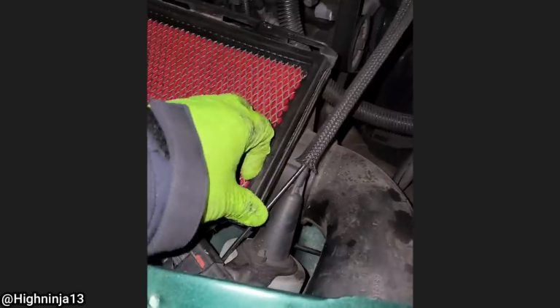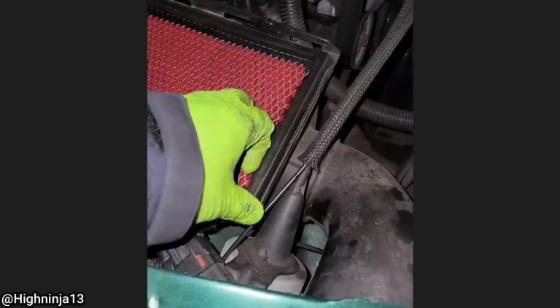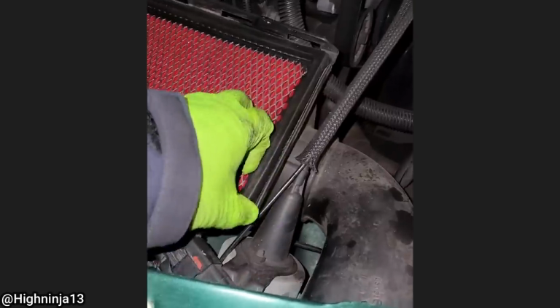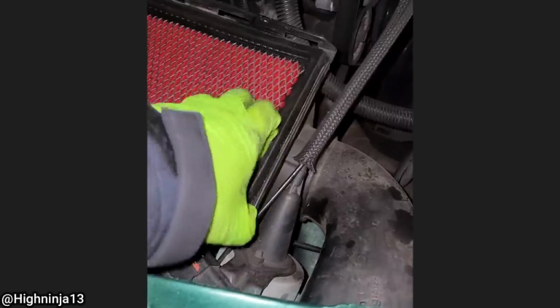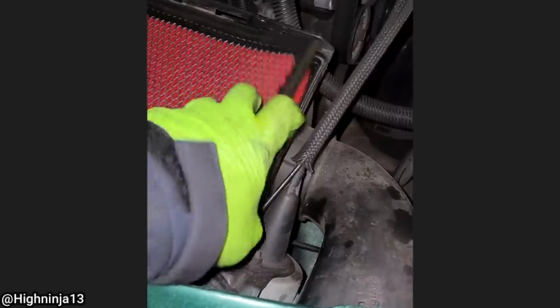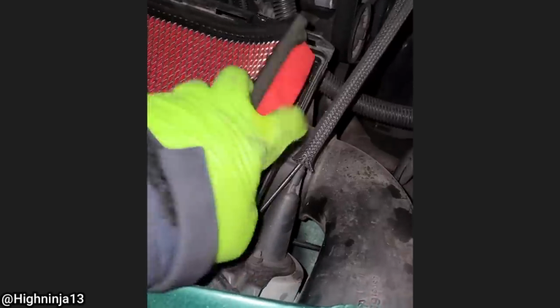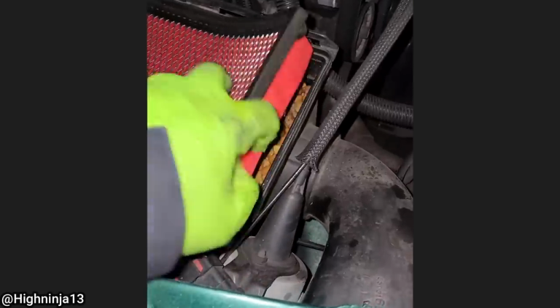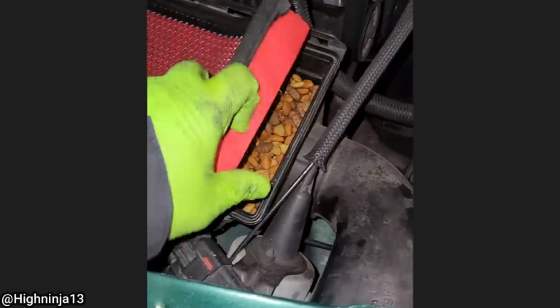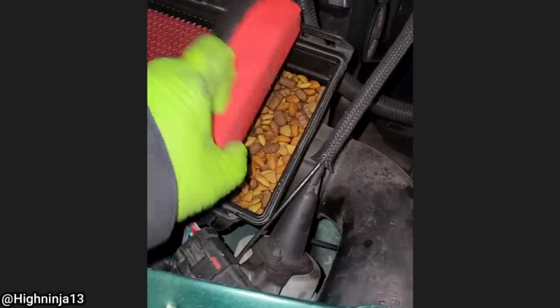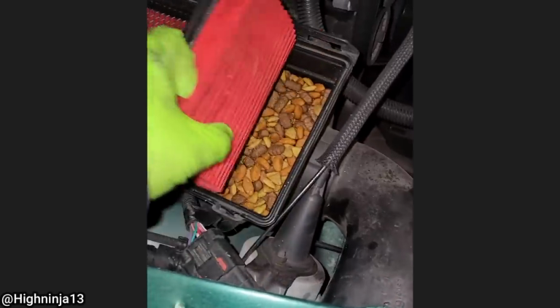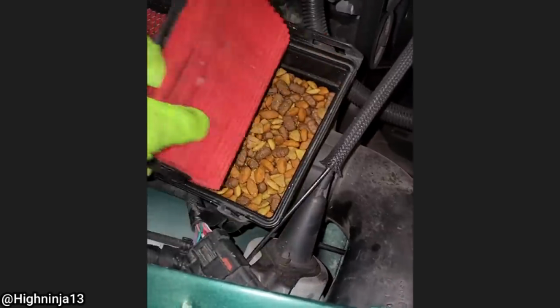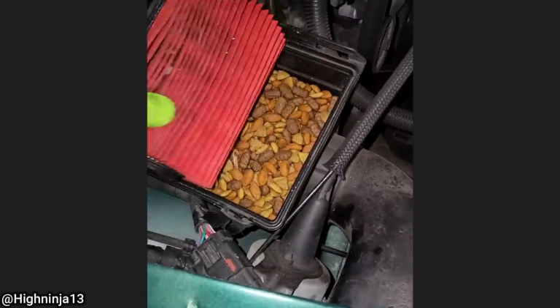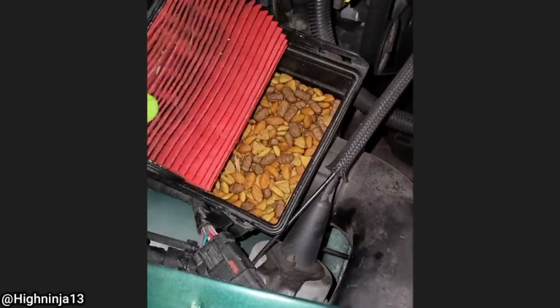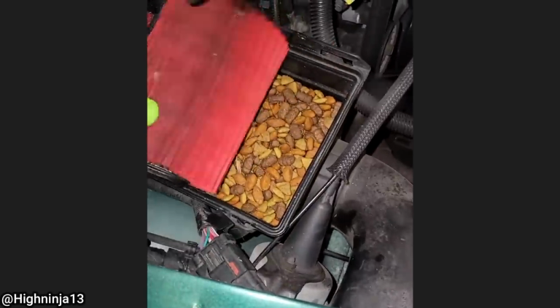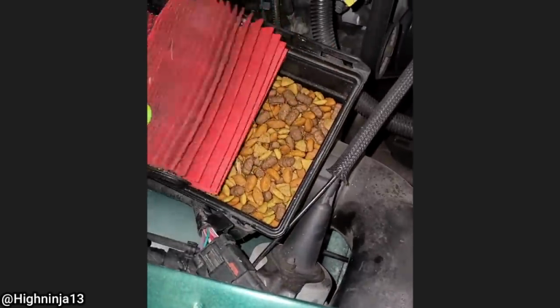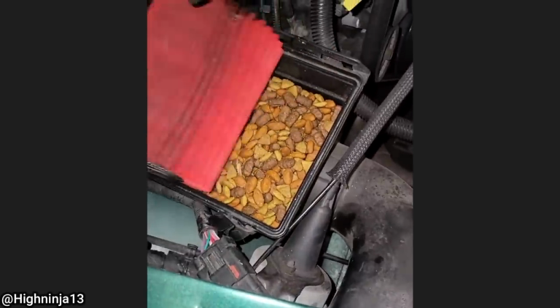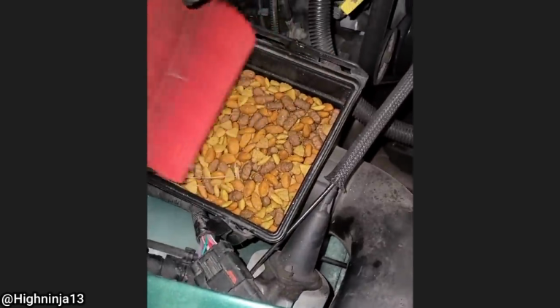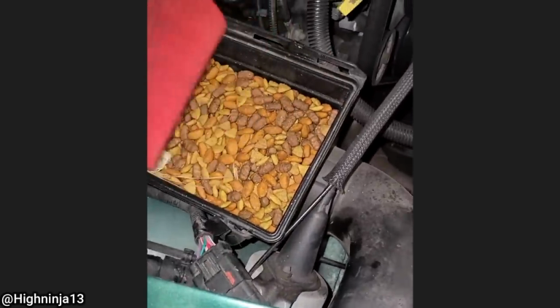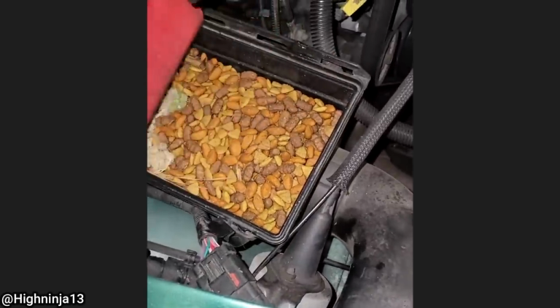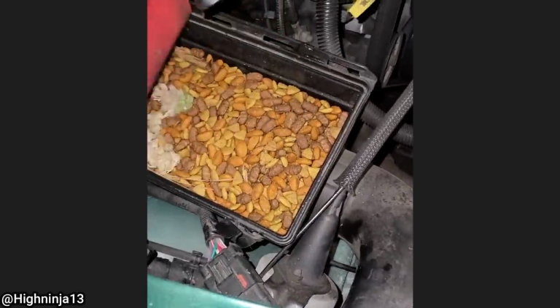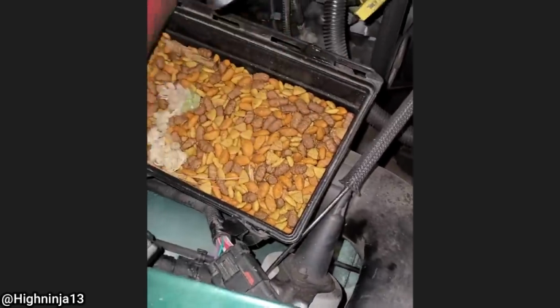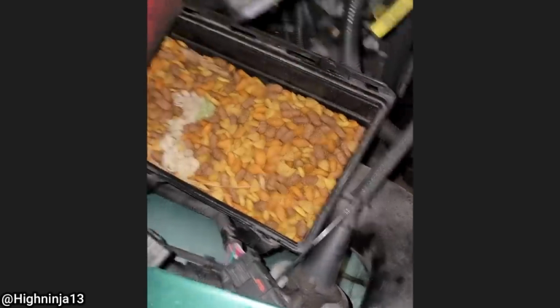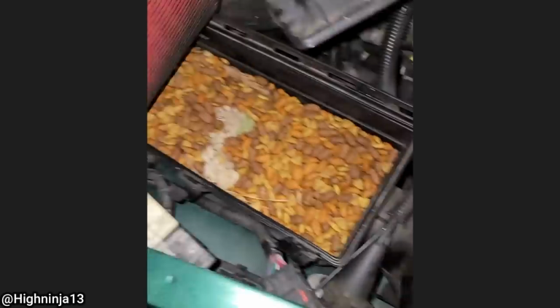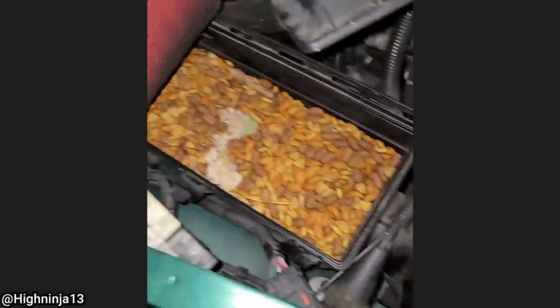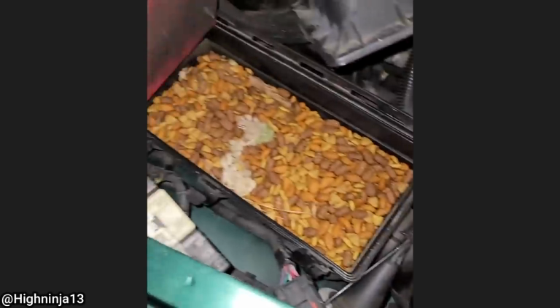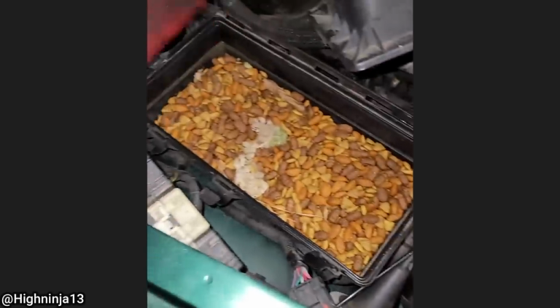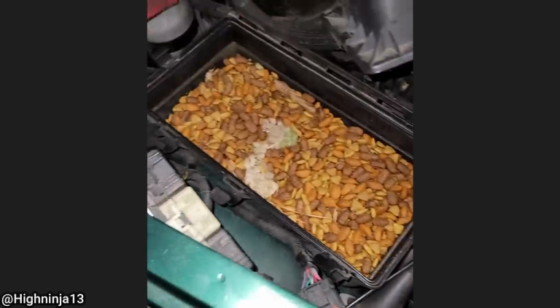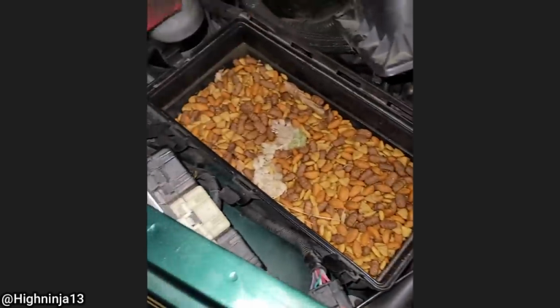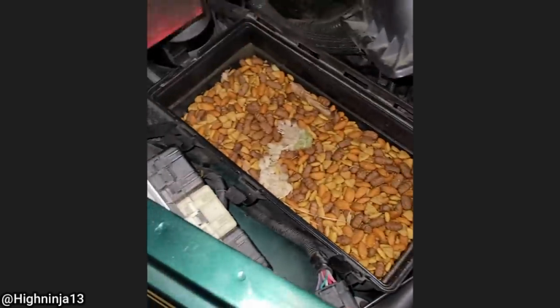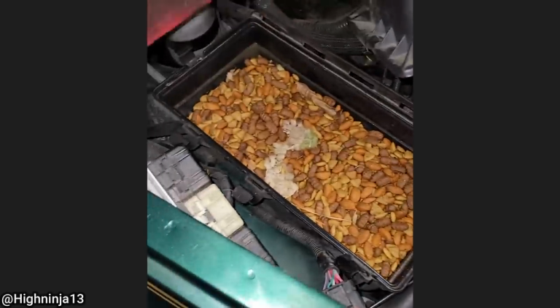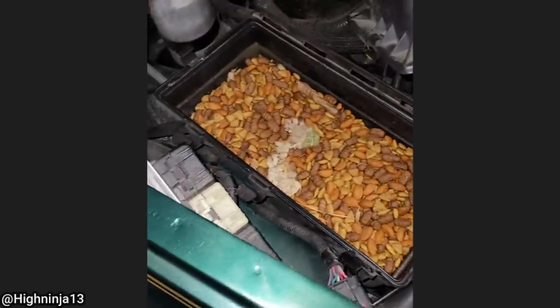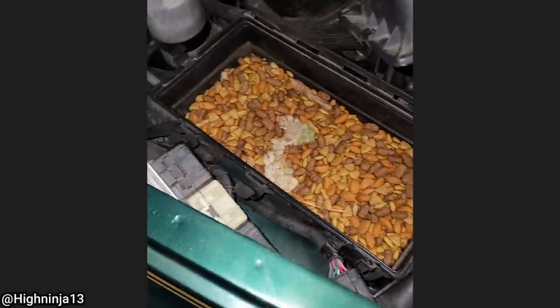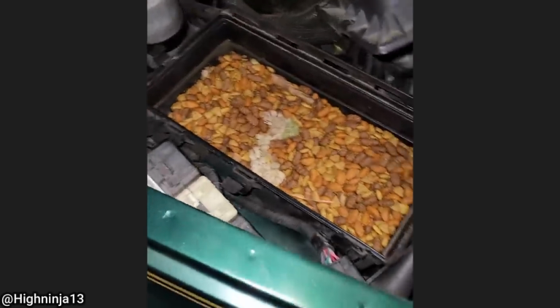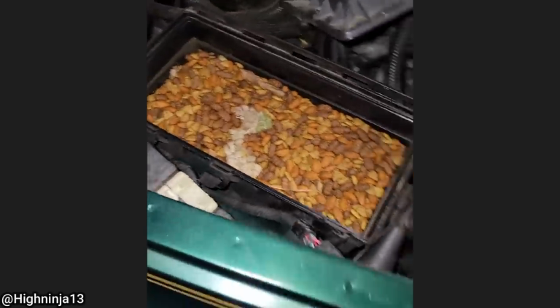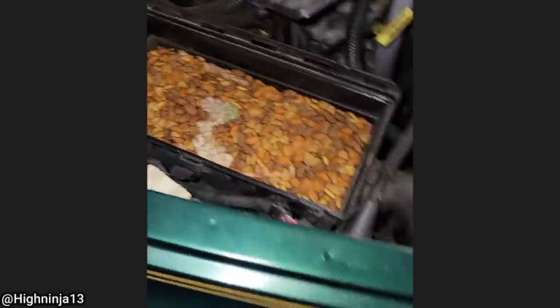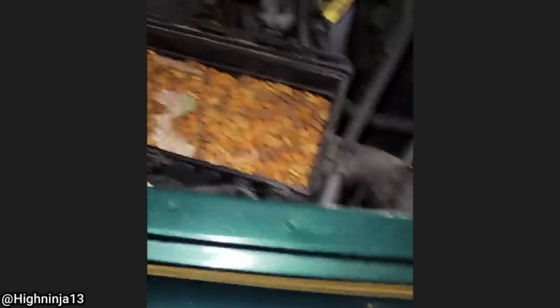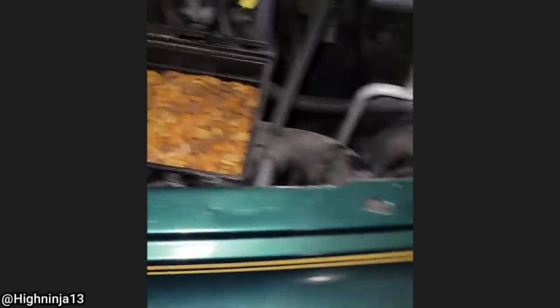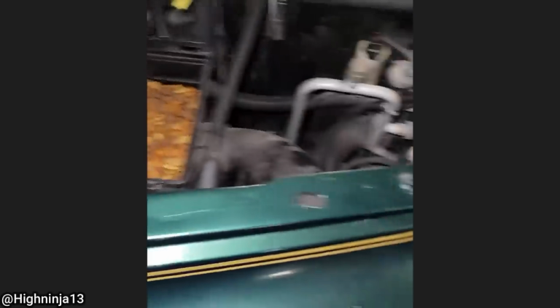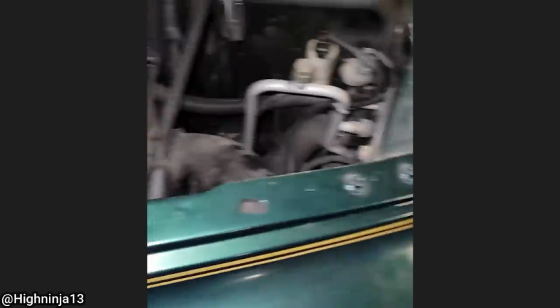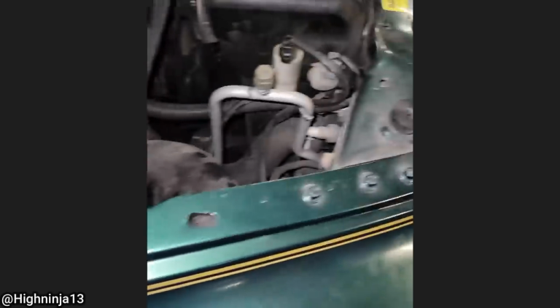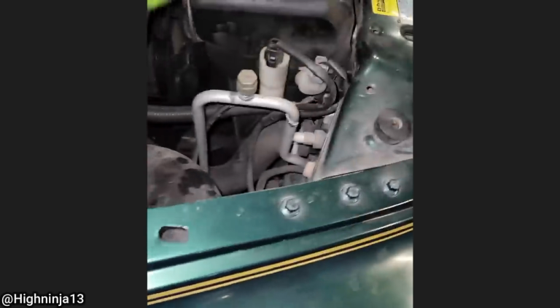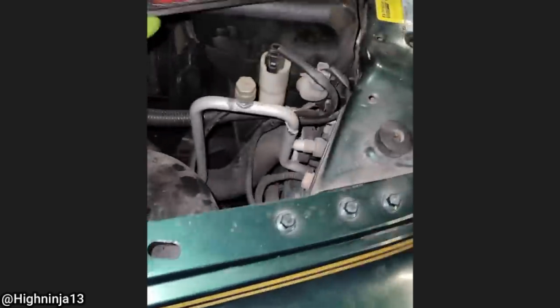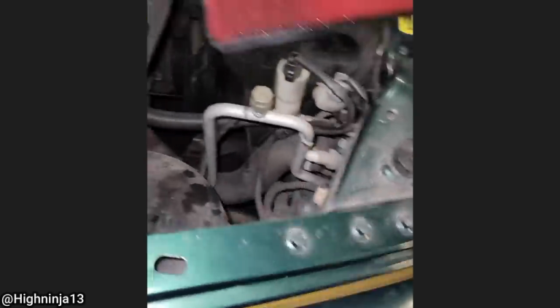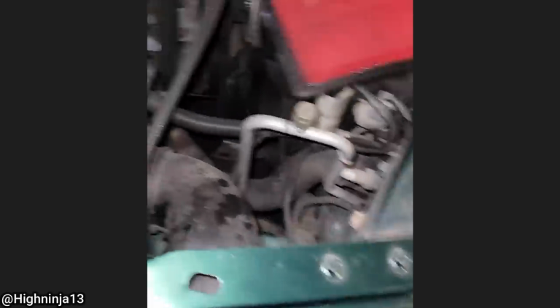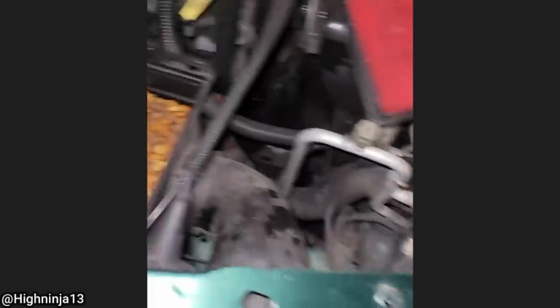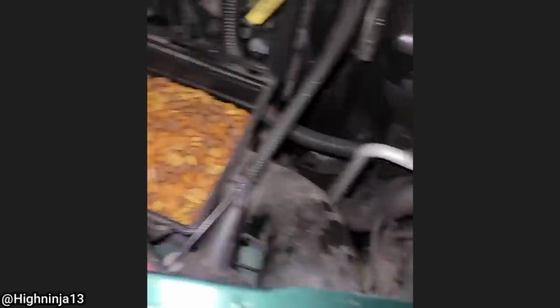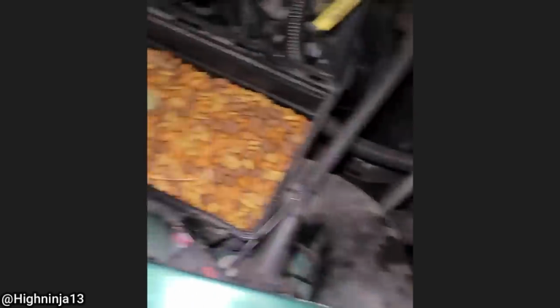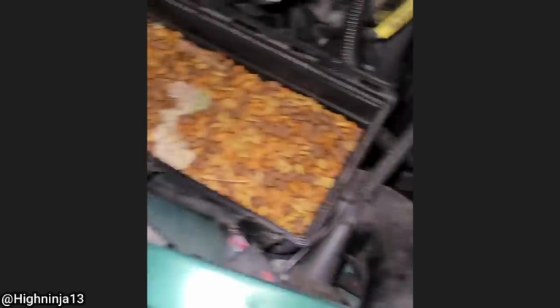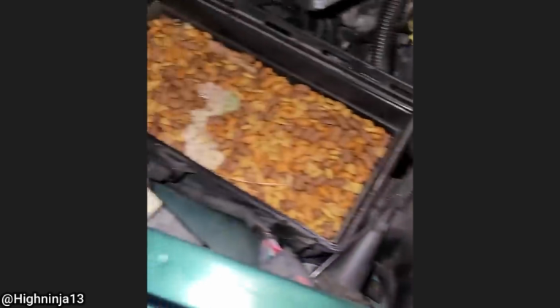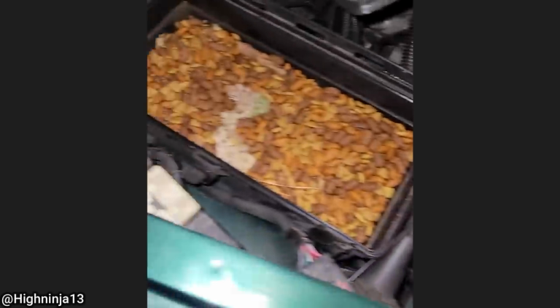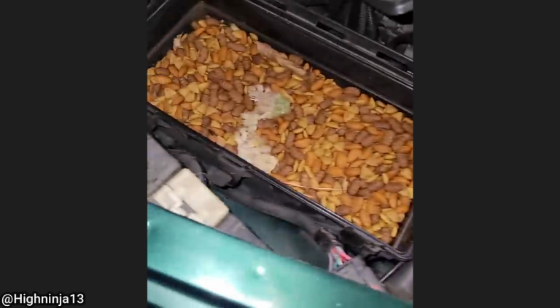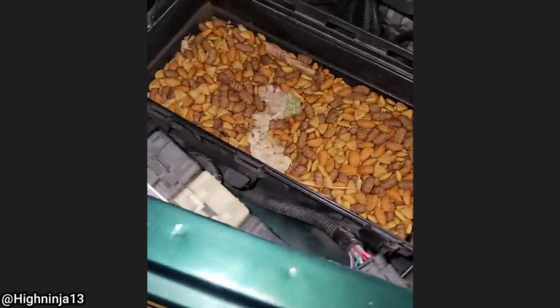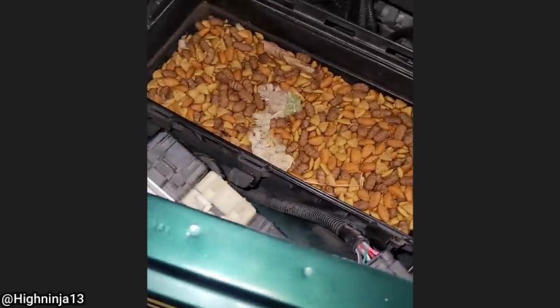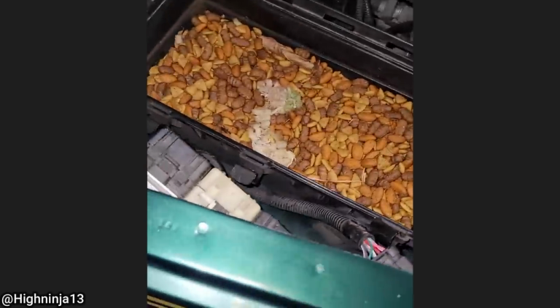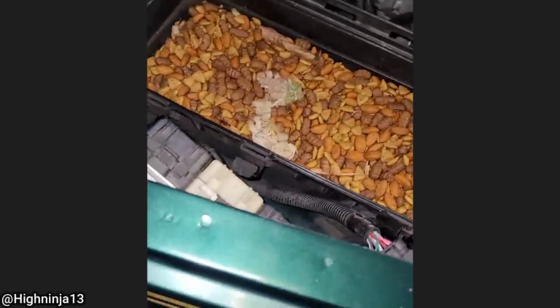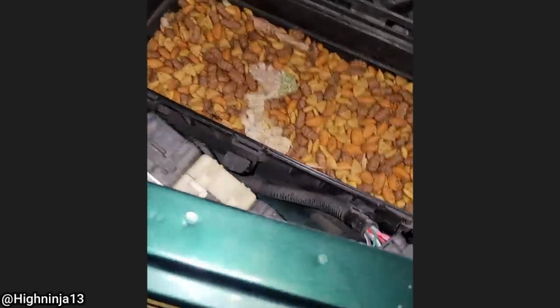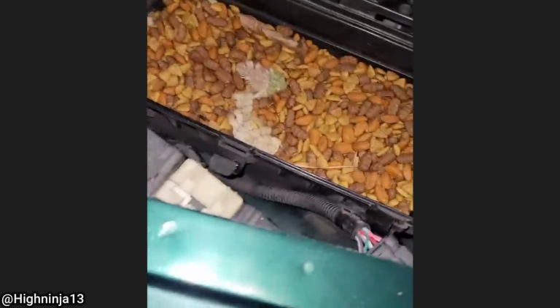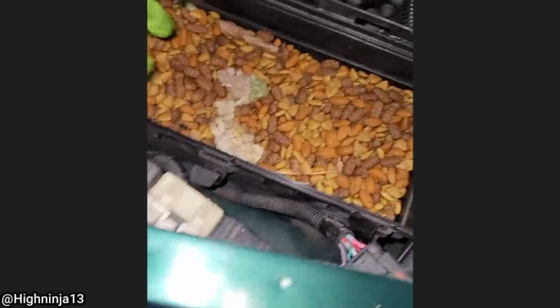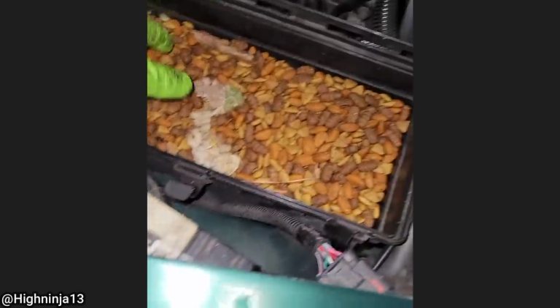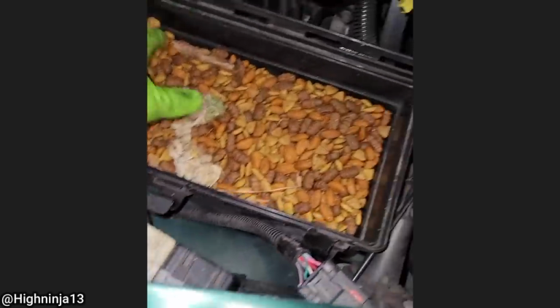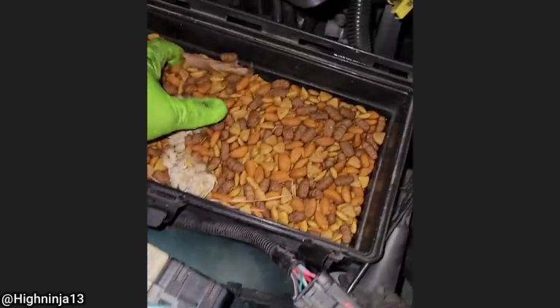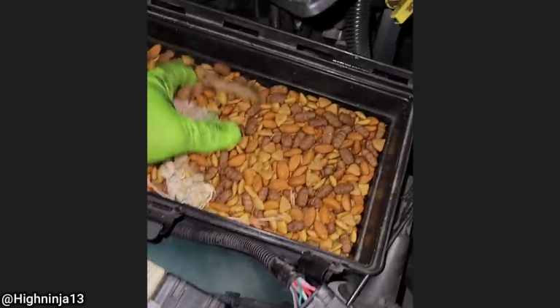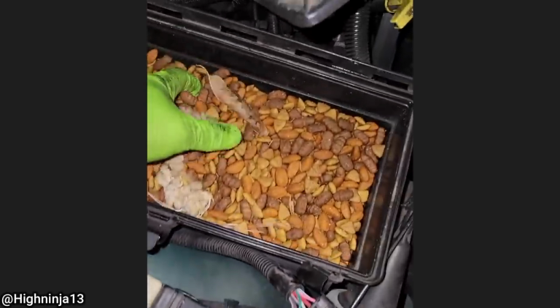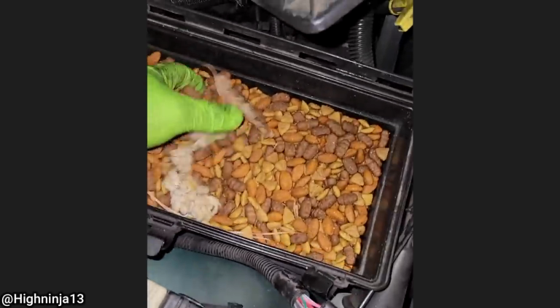1999 Dodge Dakota. This truck just came in to get the tires balanced, and the customer had no concern about his truck running rough.